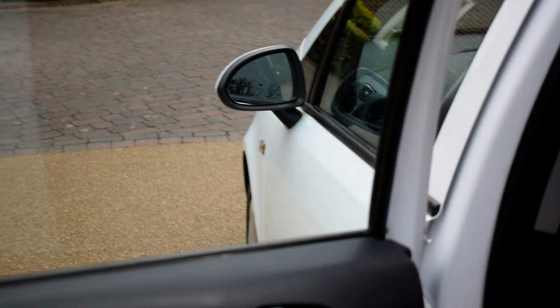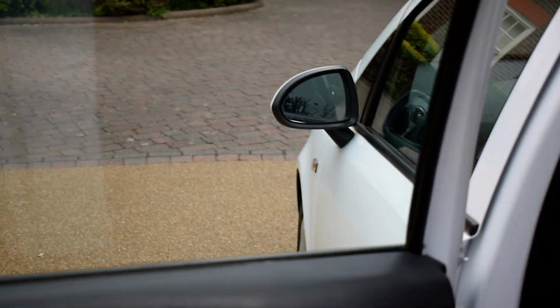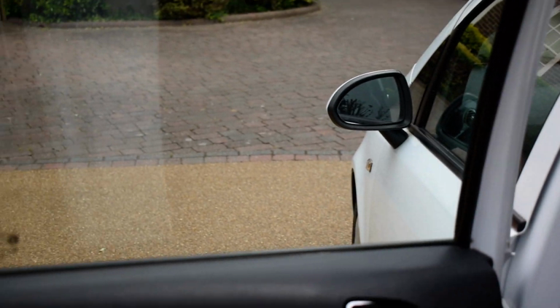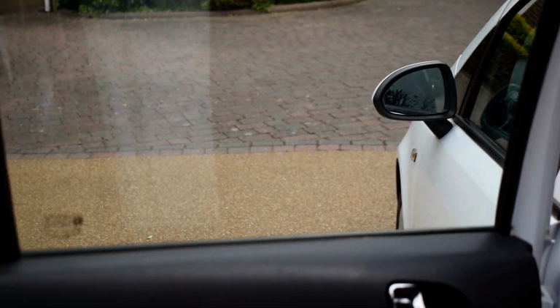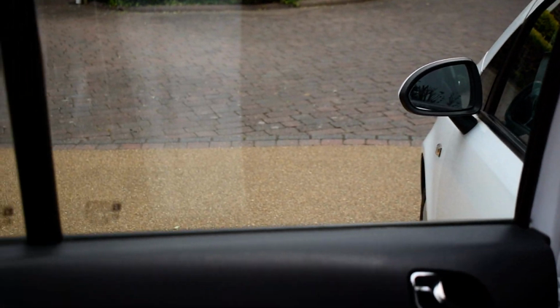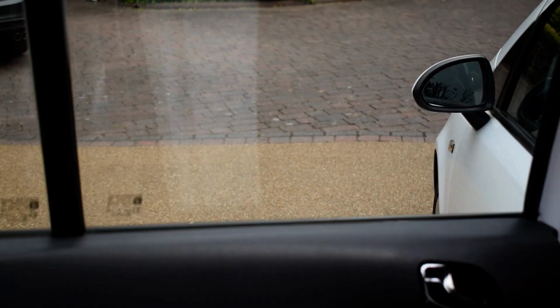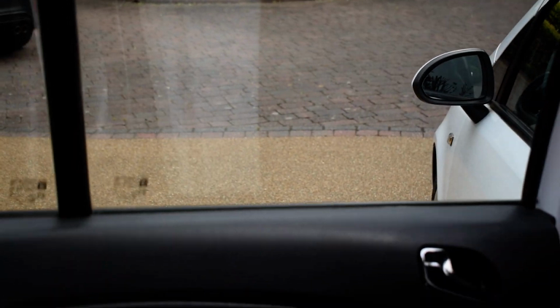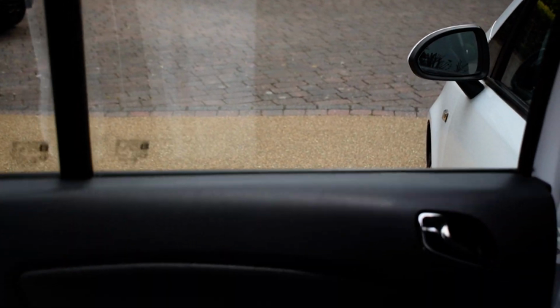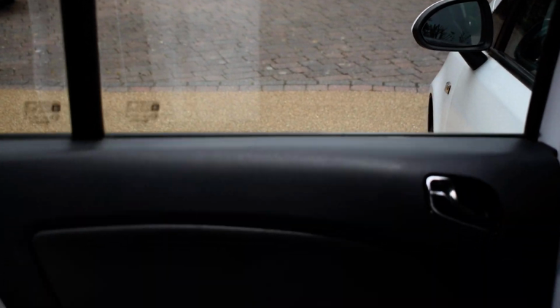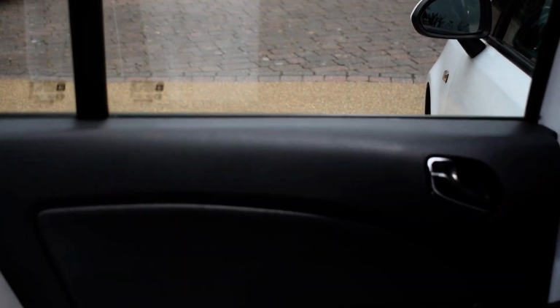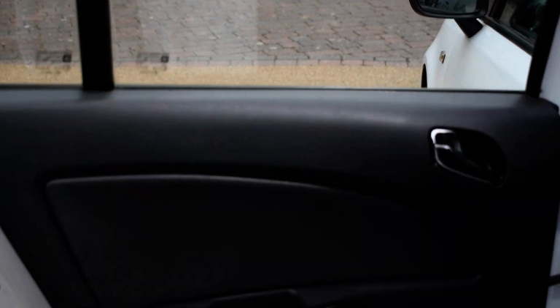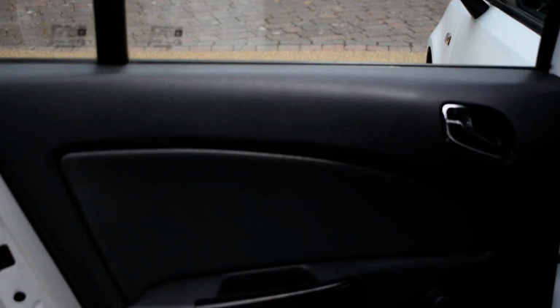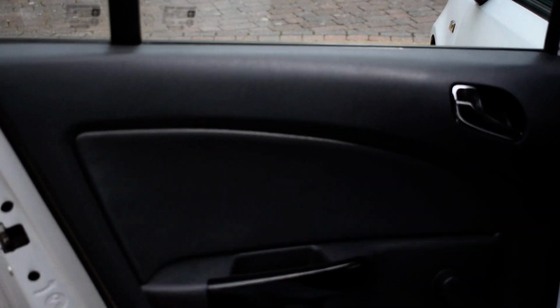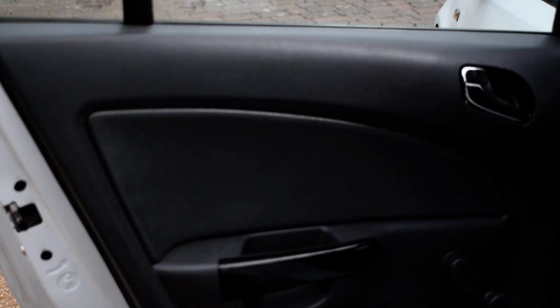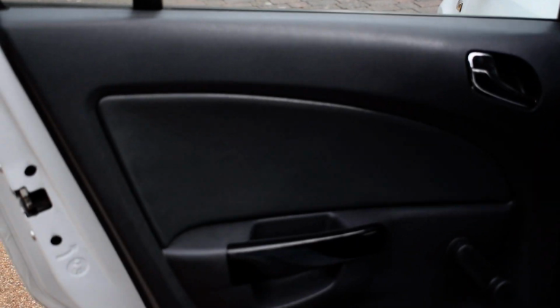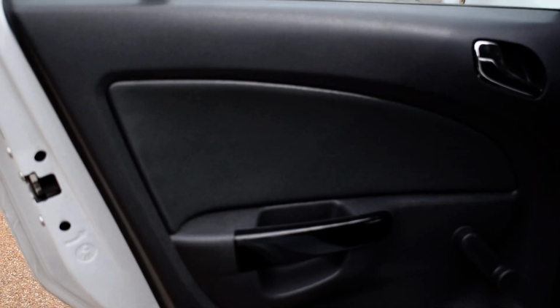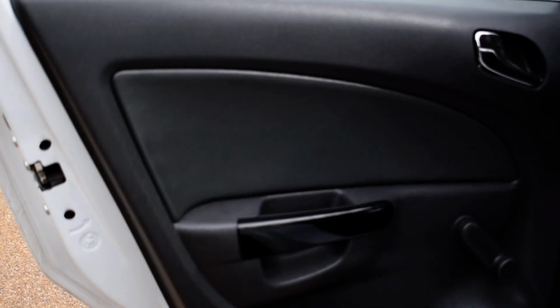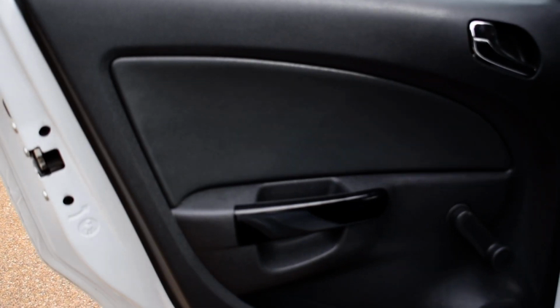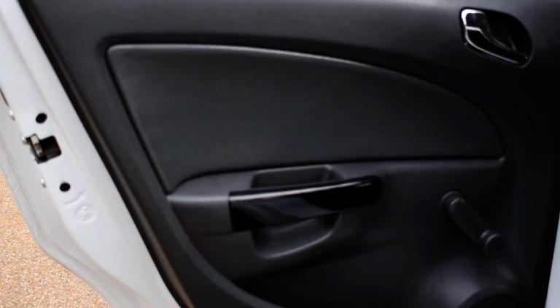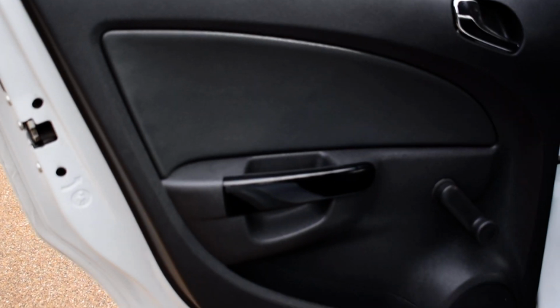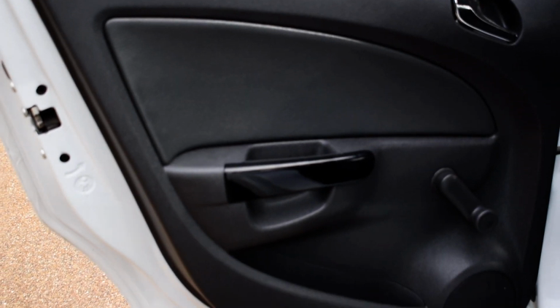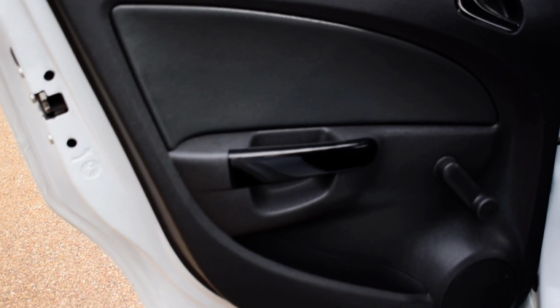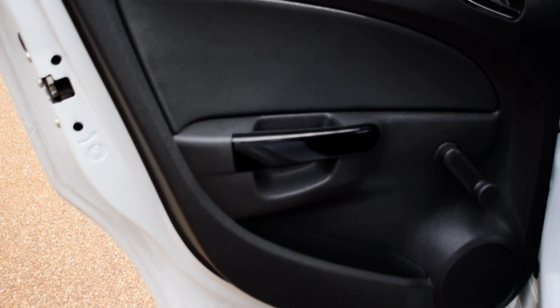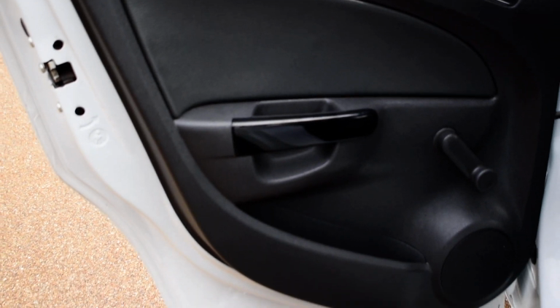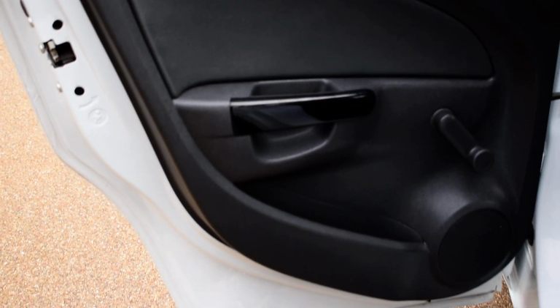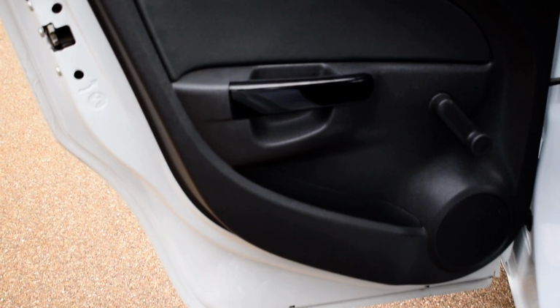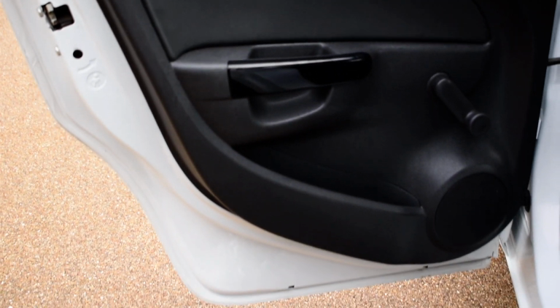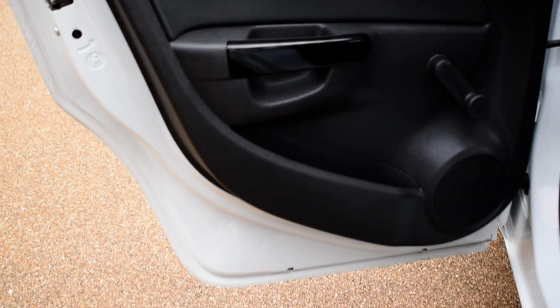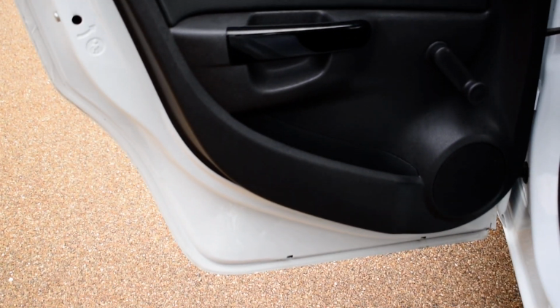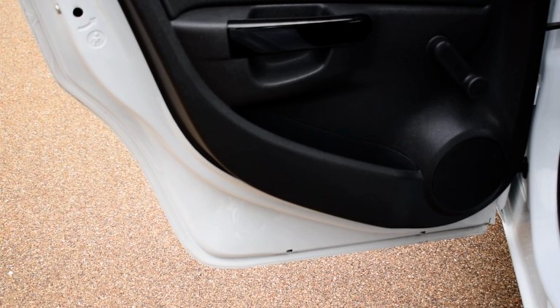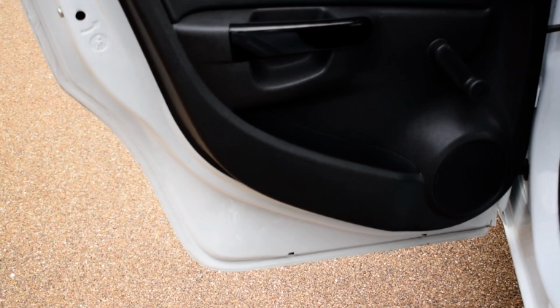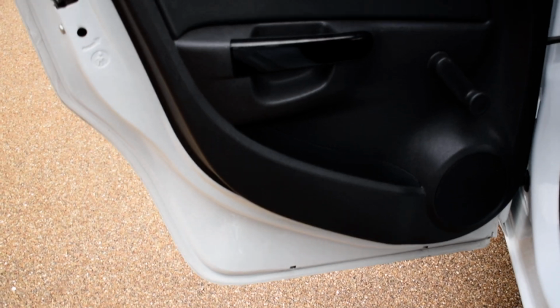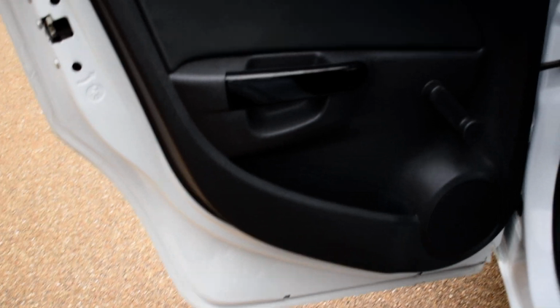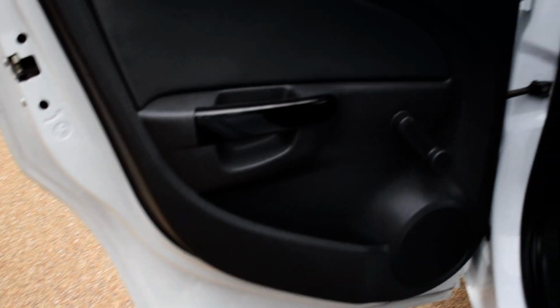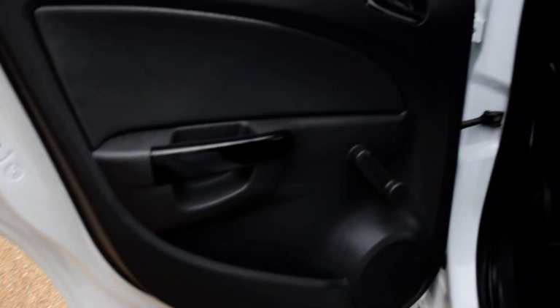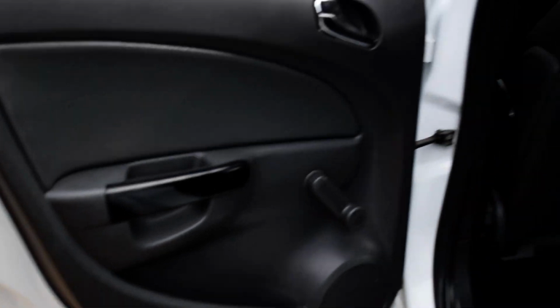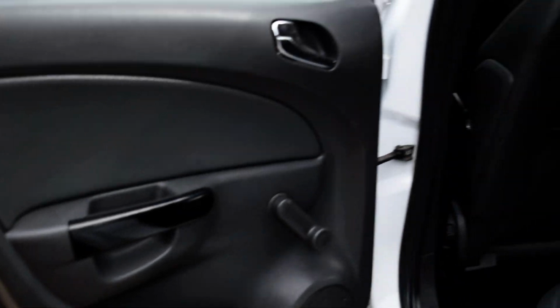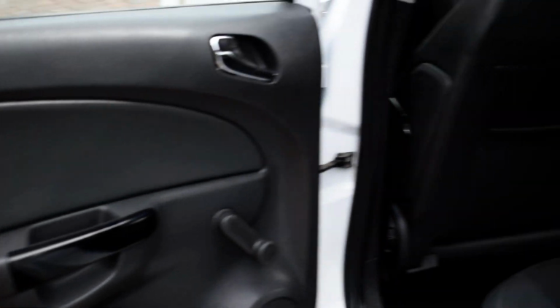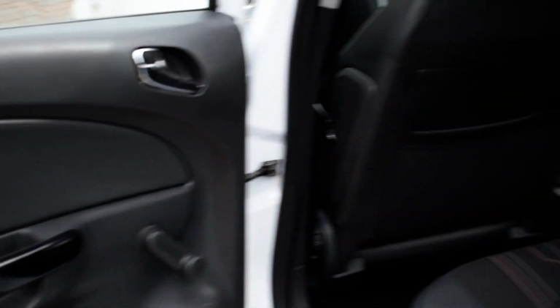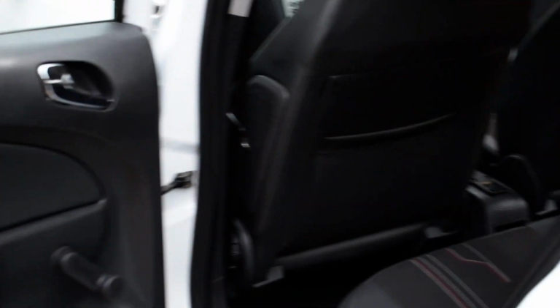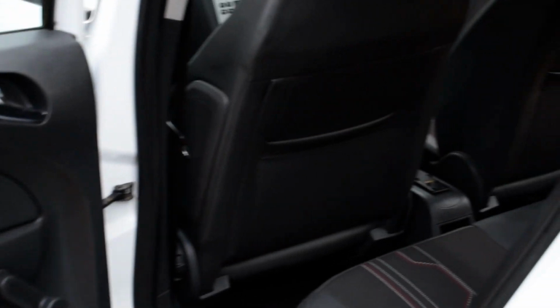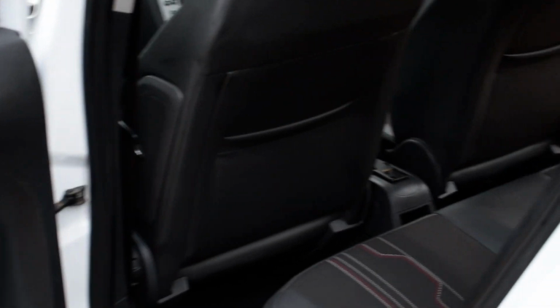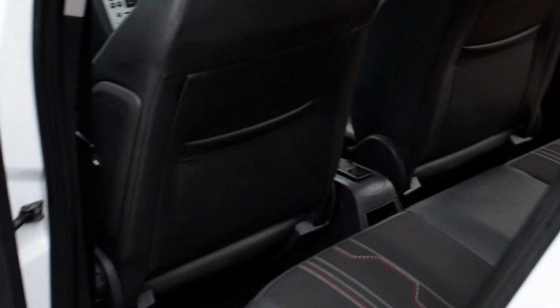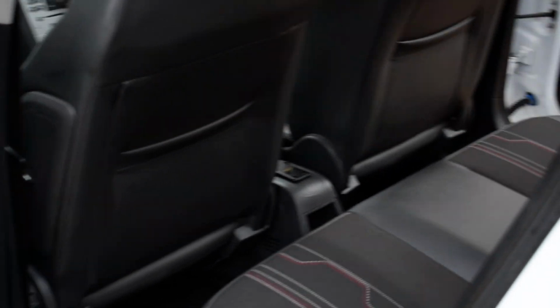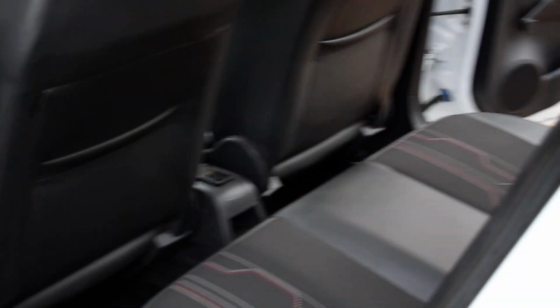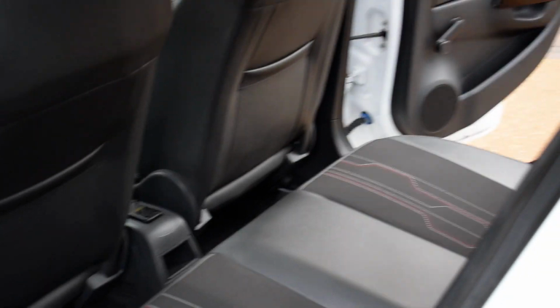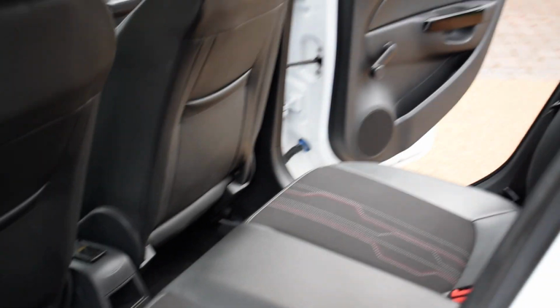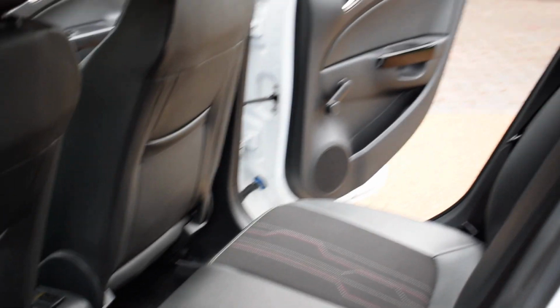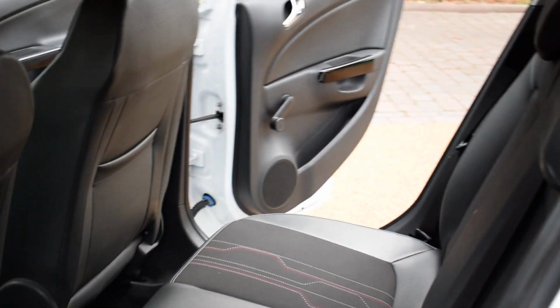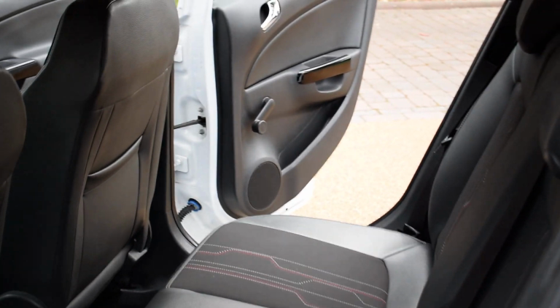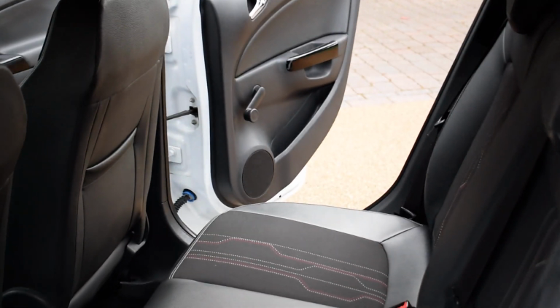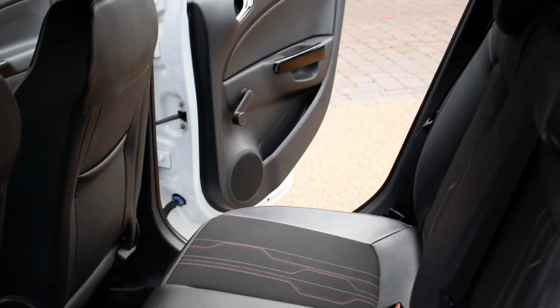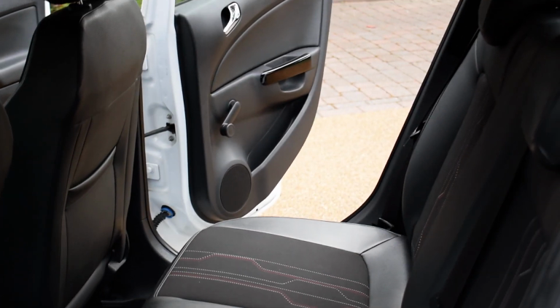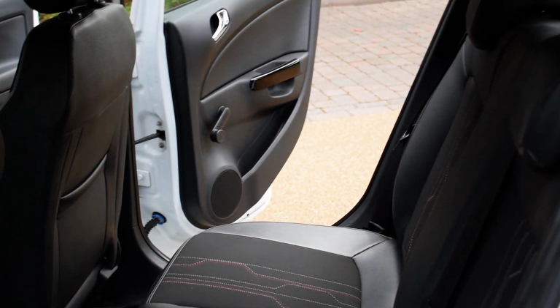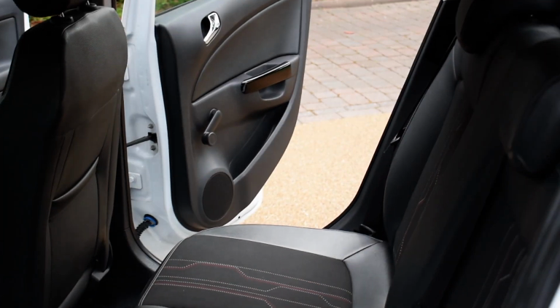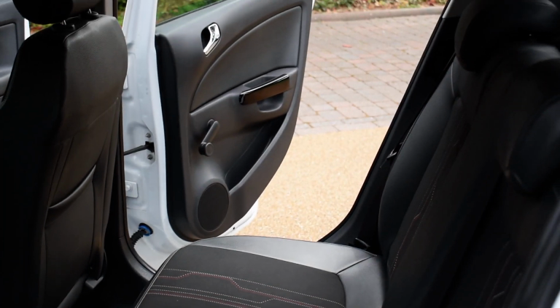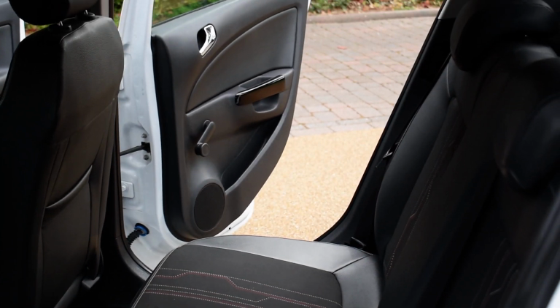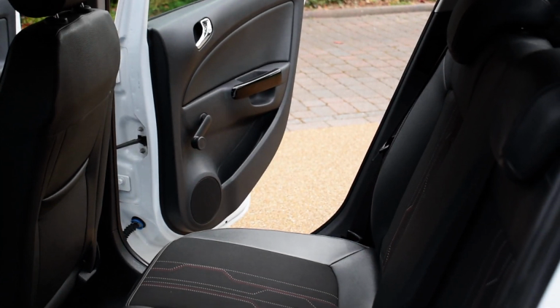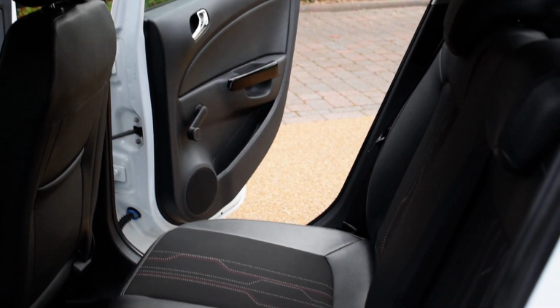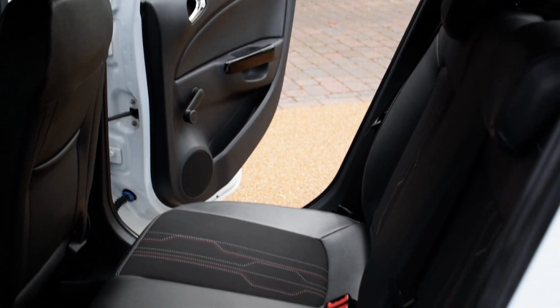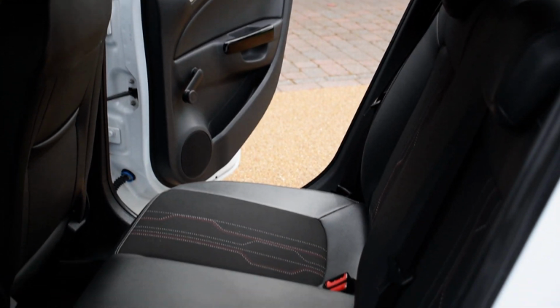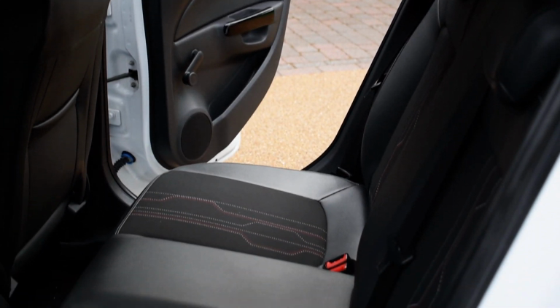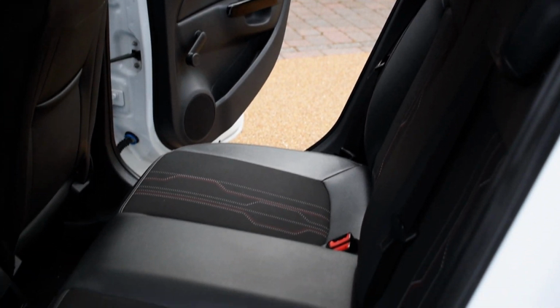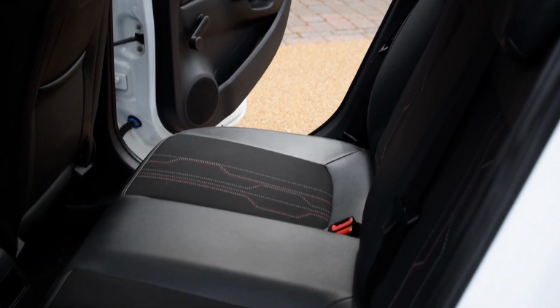And the passenger side rear door card. And a view from the other side of the rear seats.